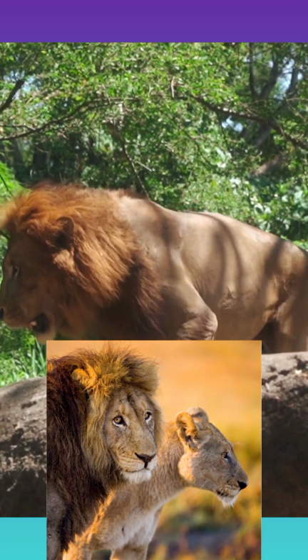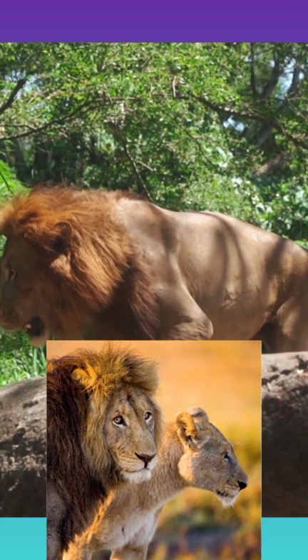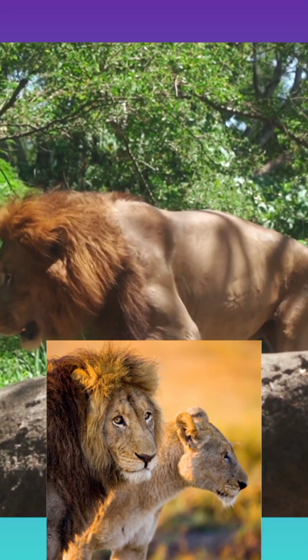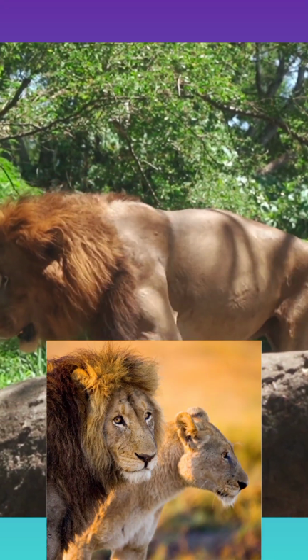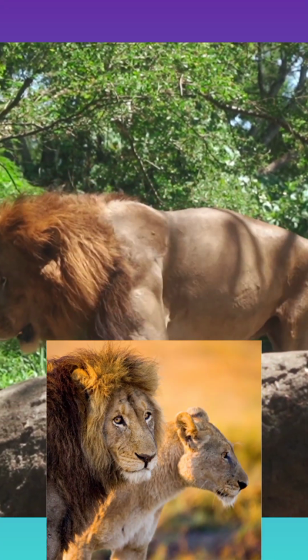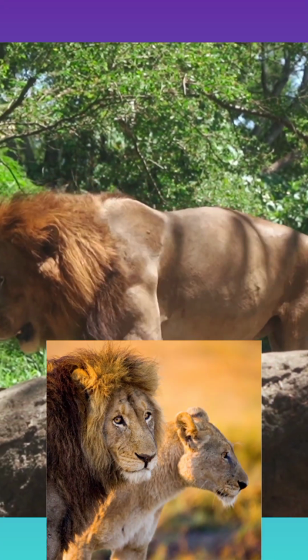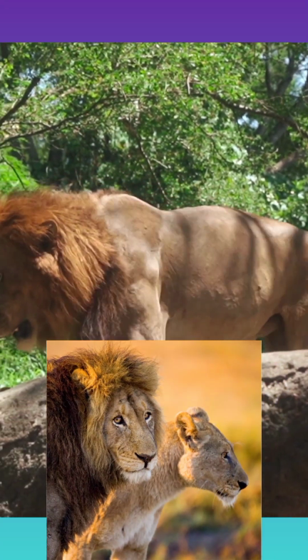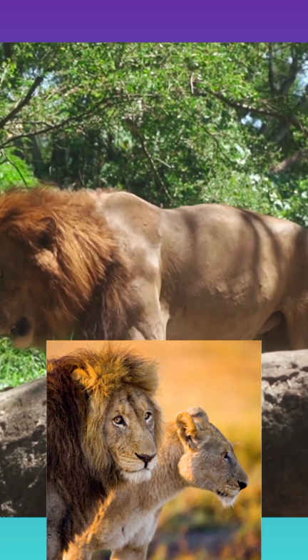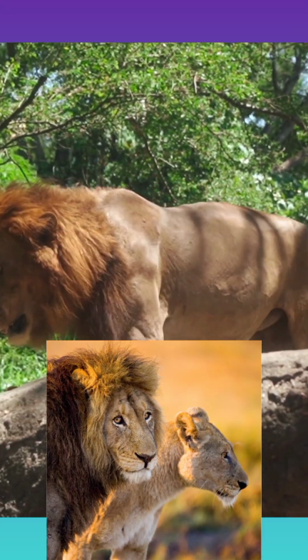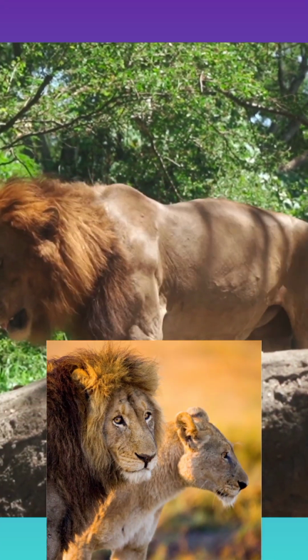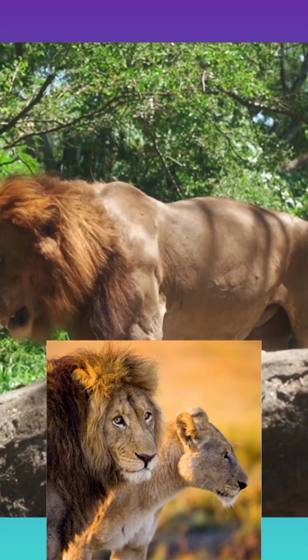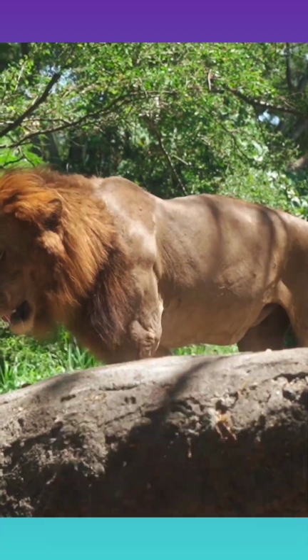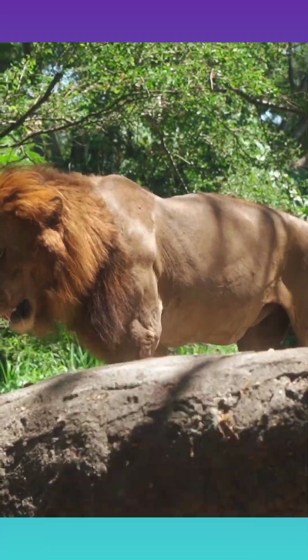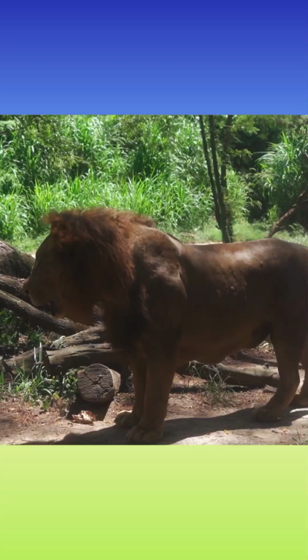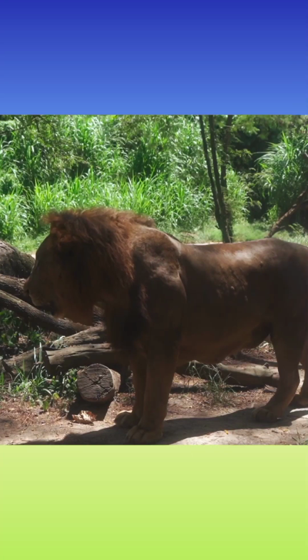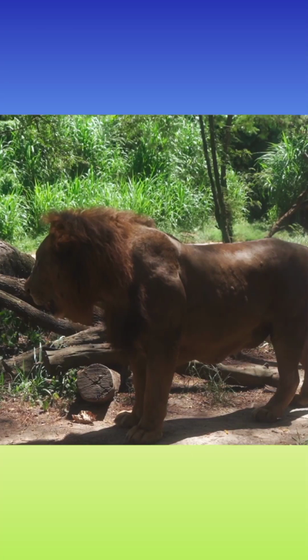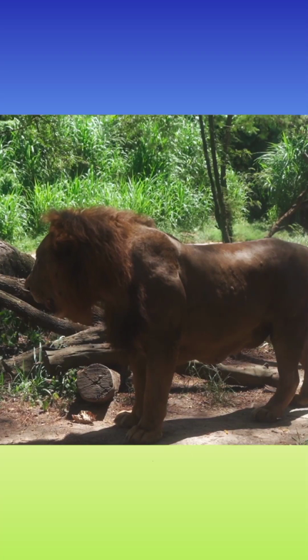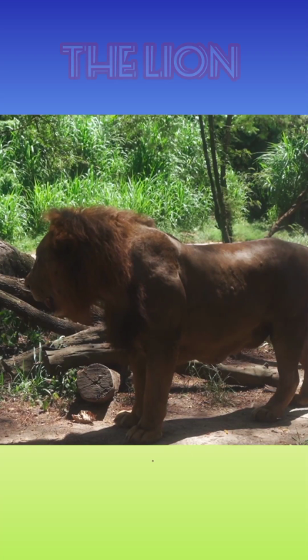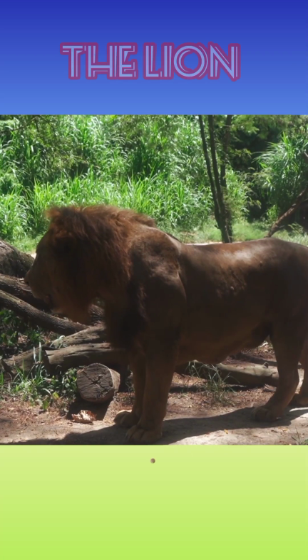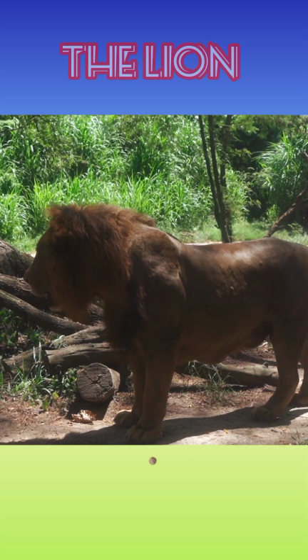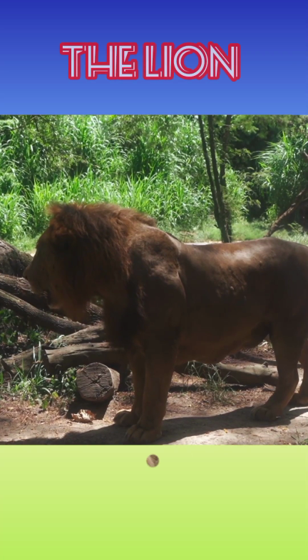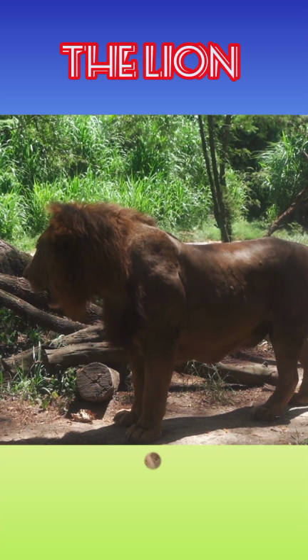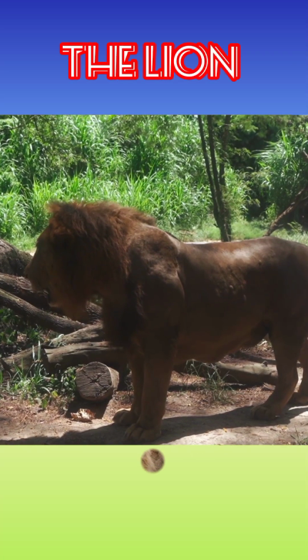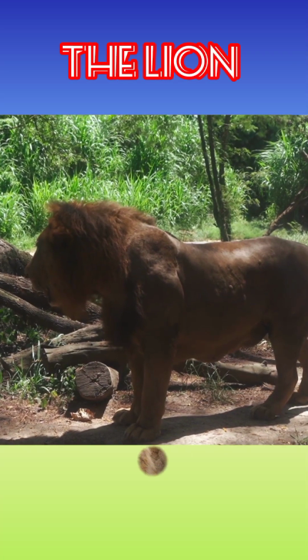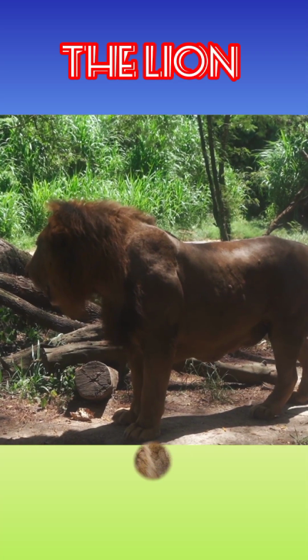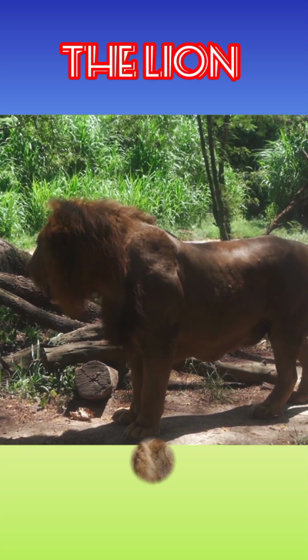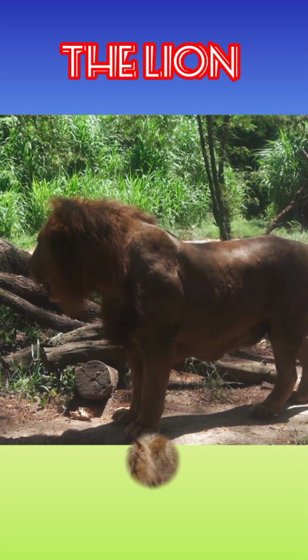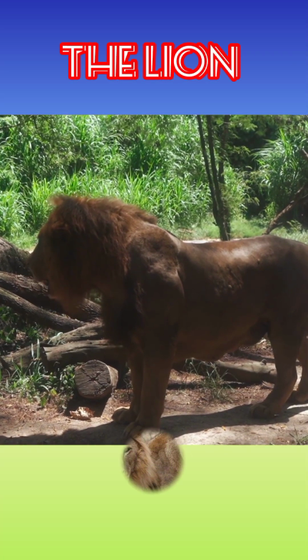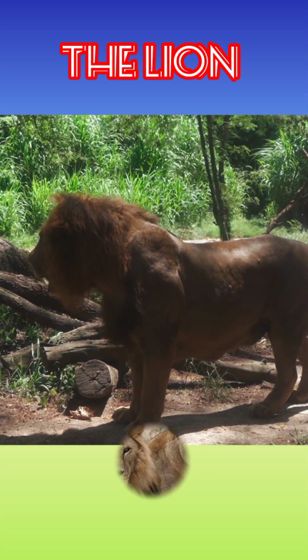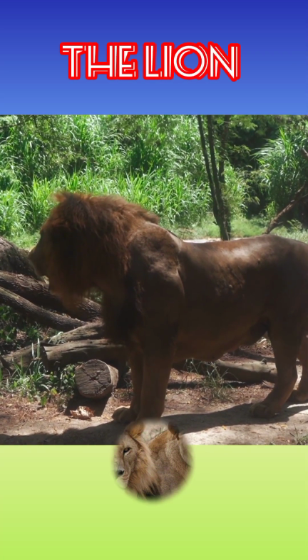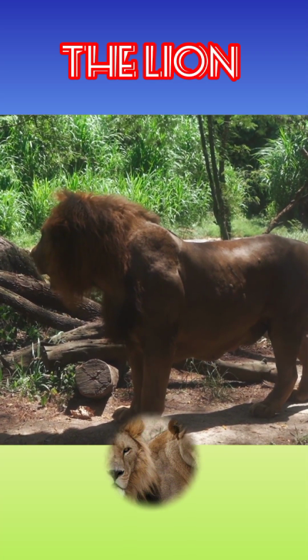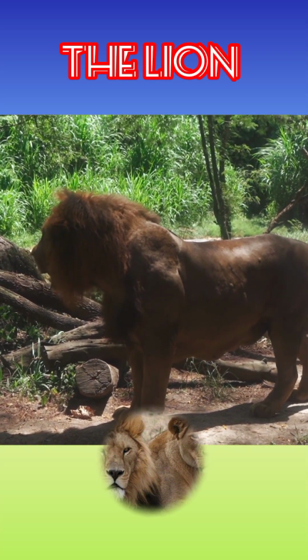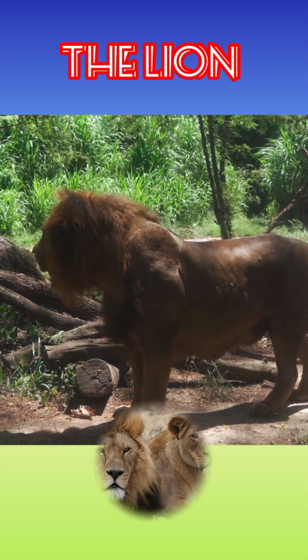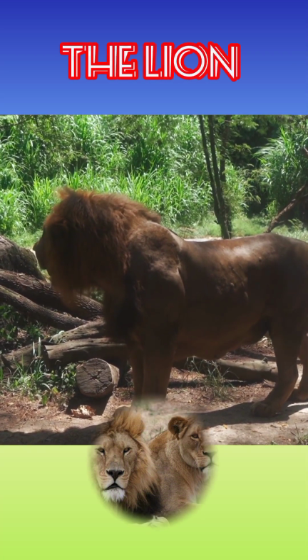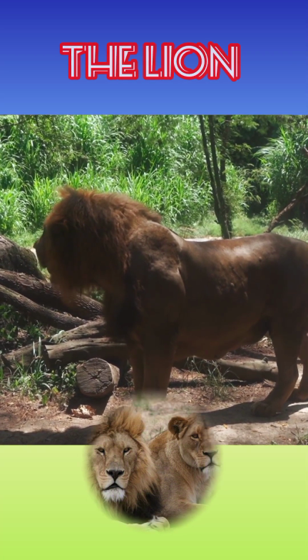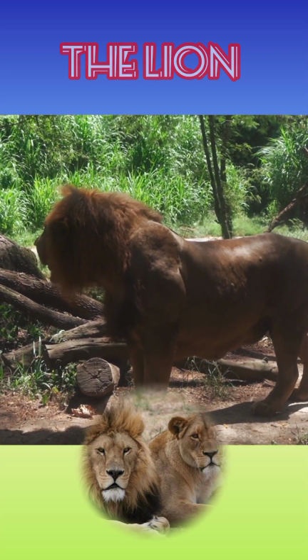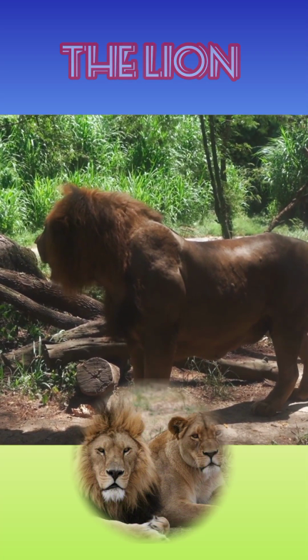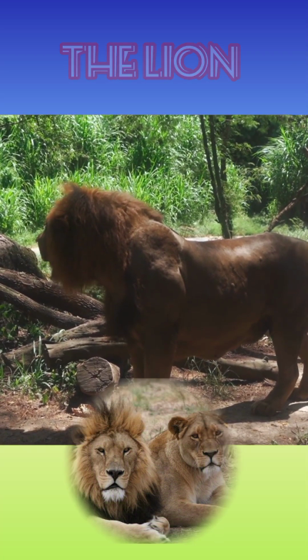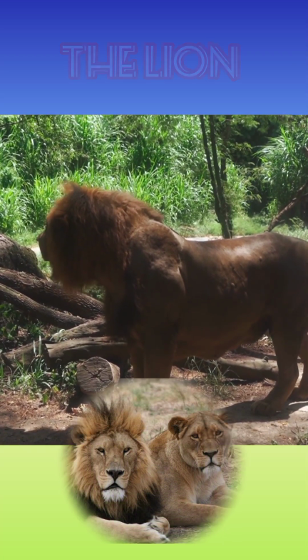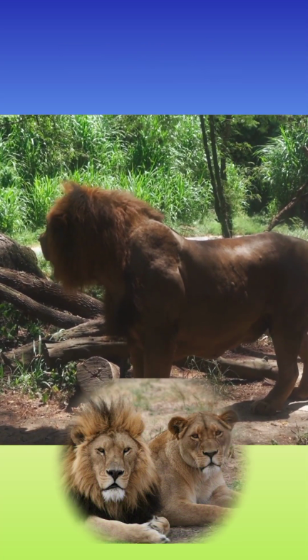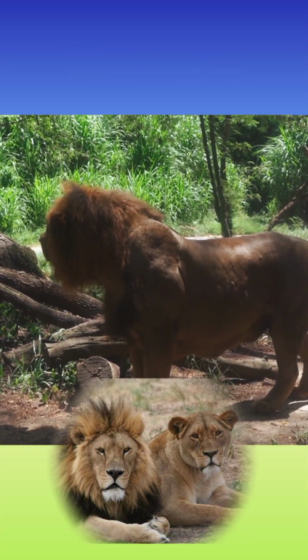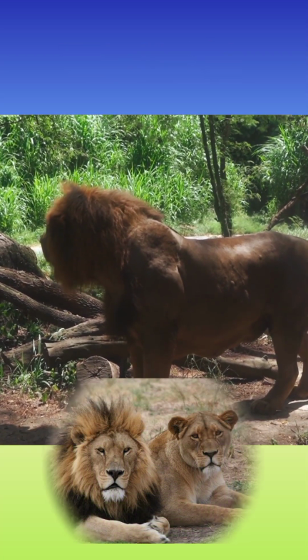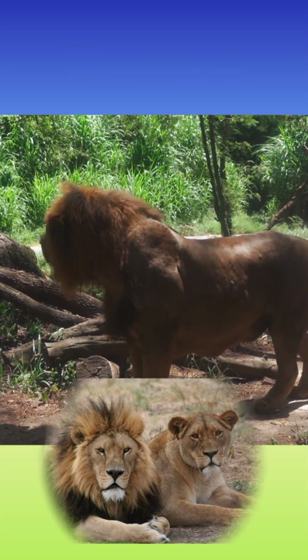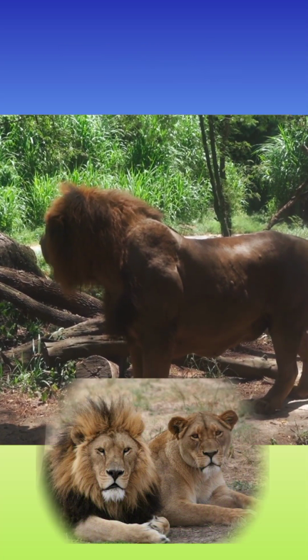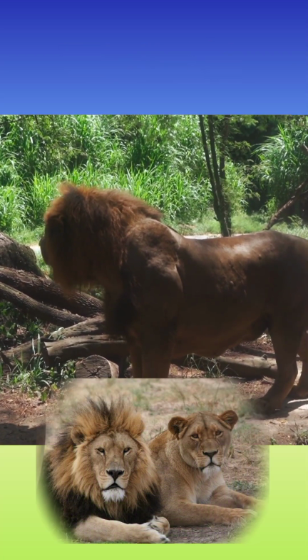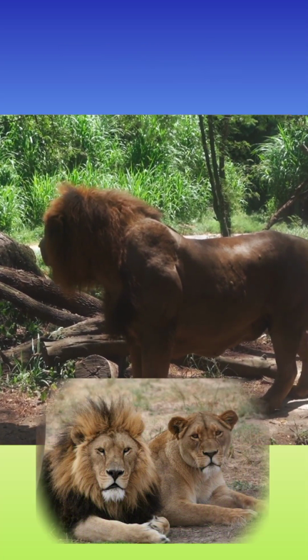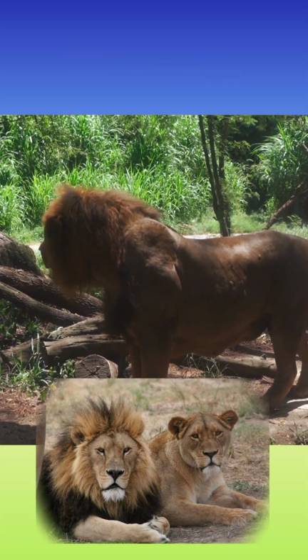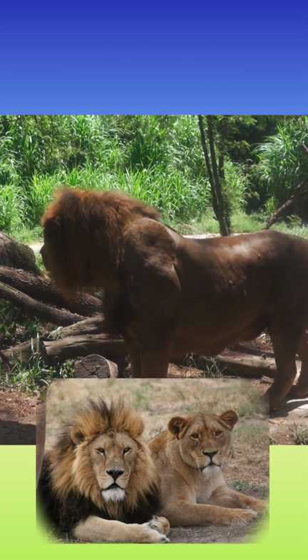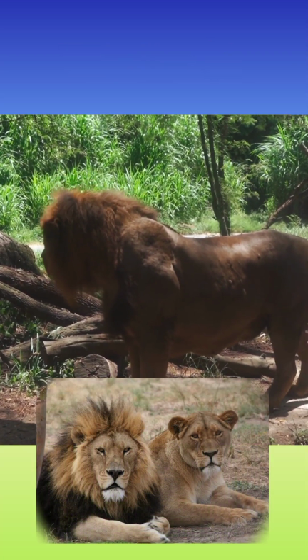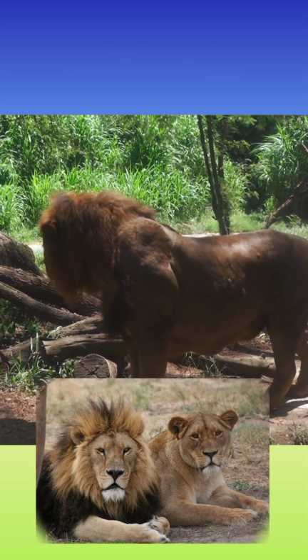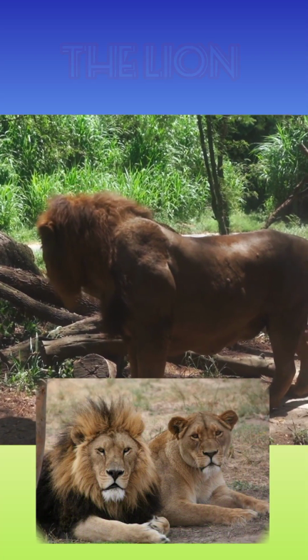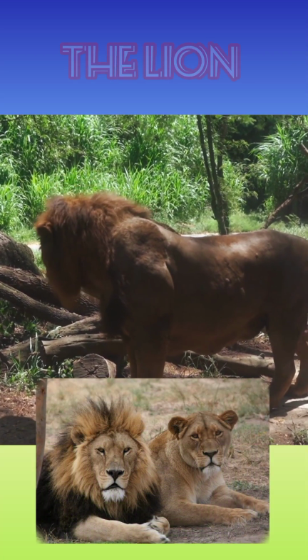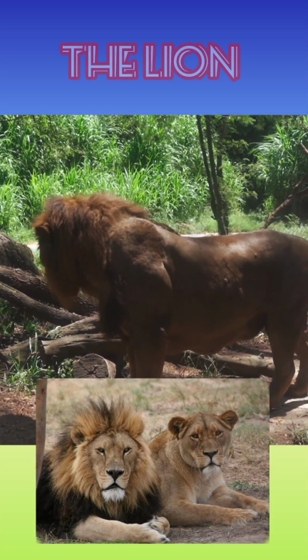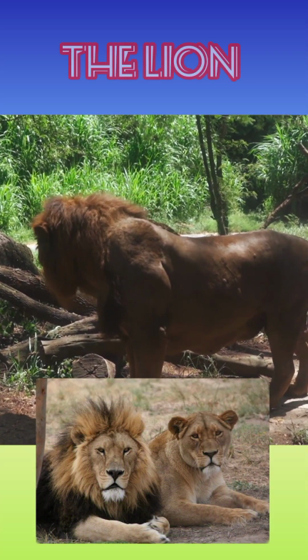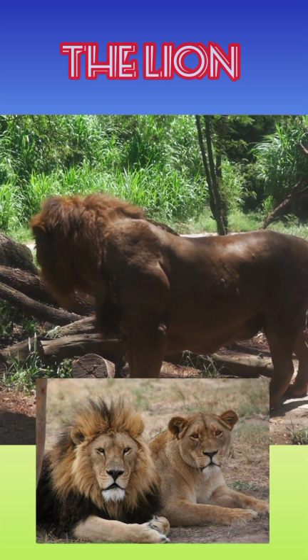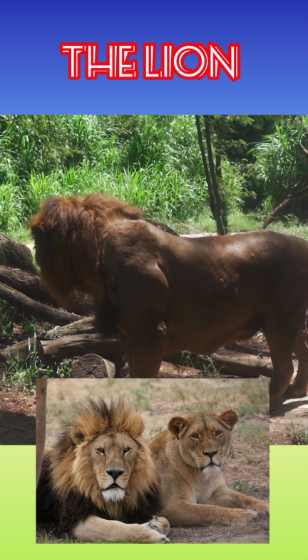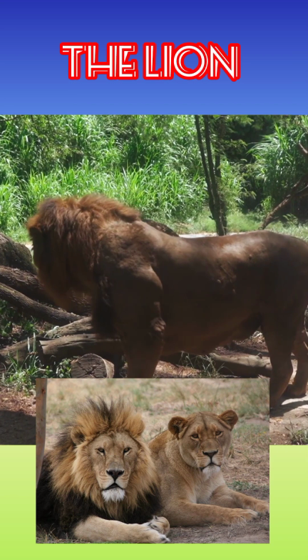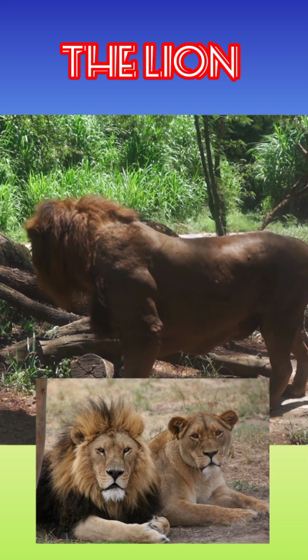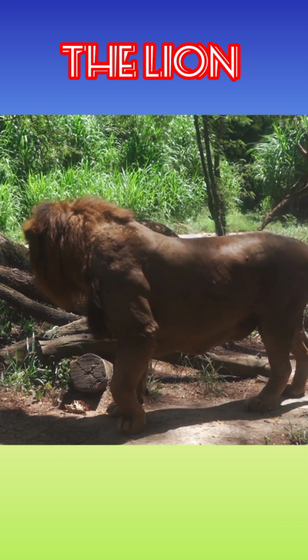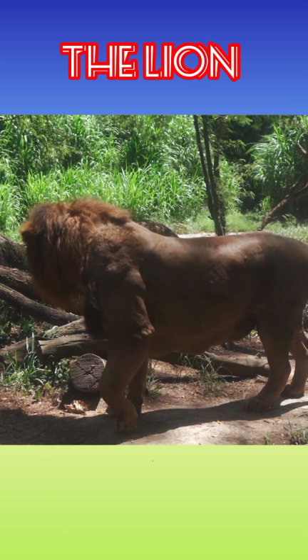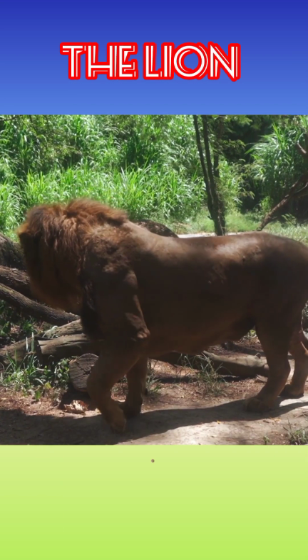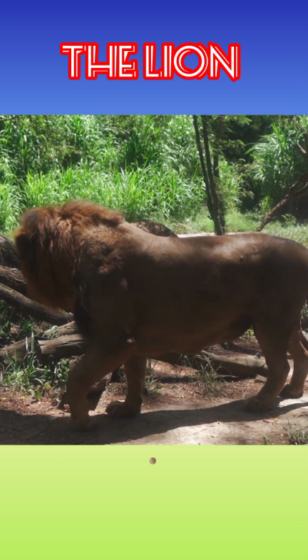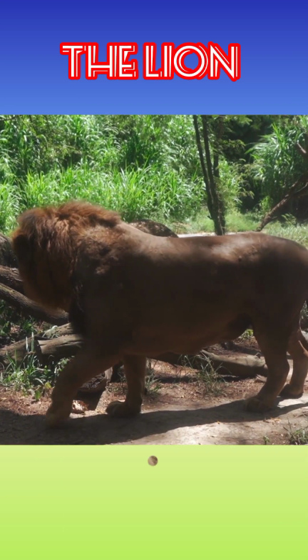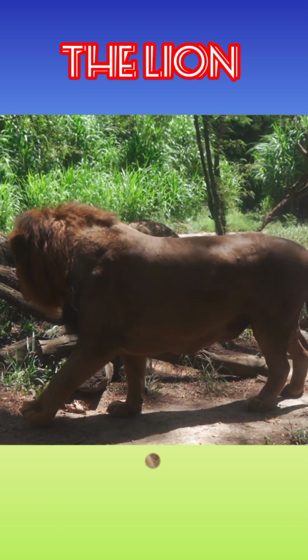Lions are most active at night and live in a variety of habitats, but prefer grassland, savannah, dense scrub, and open woodland.